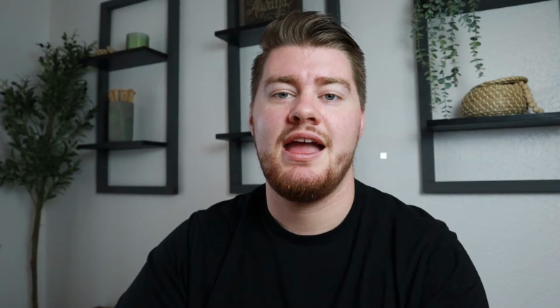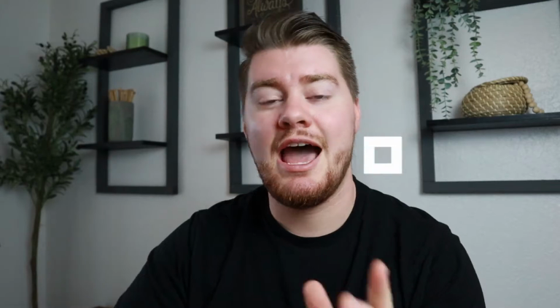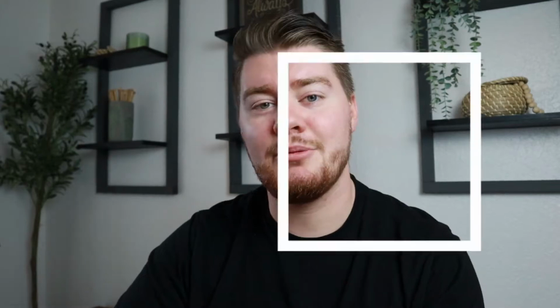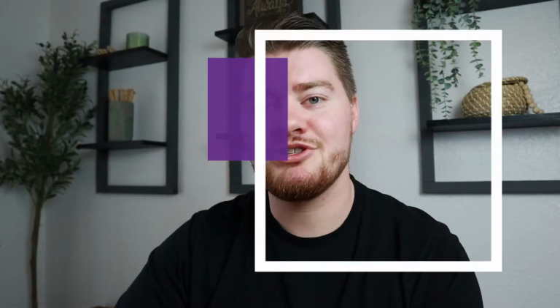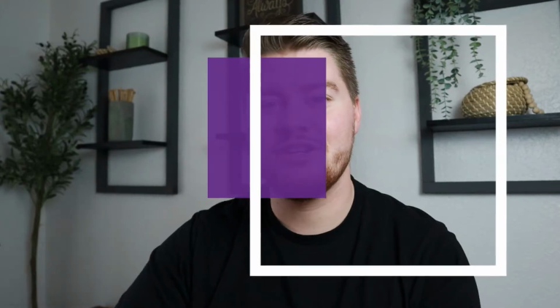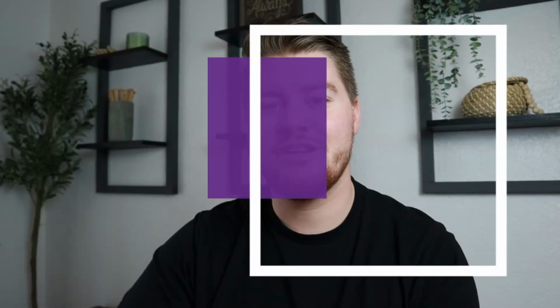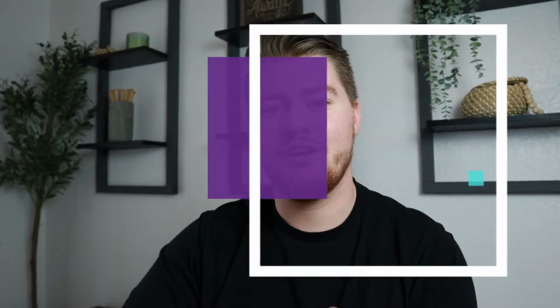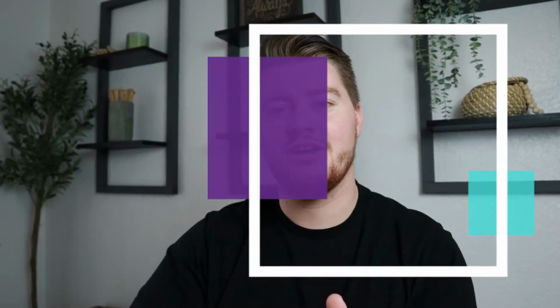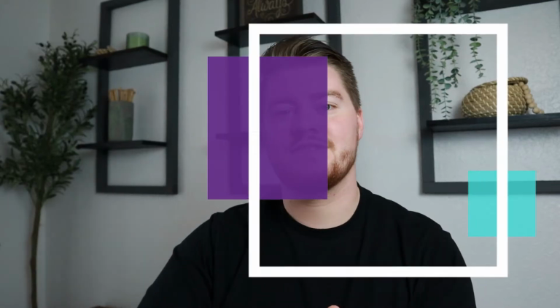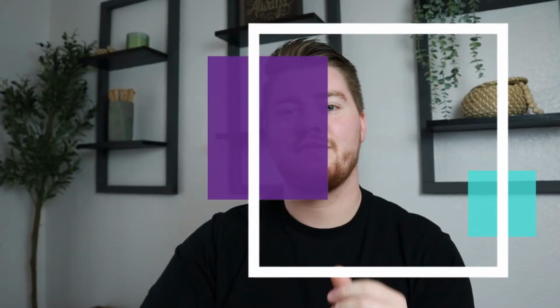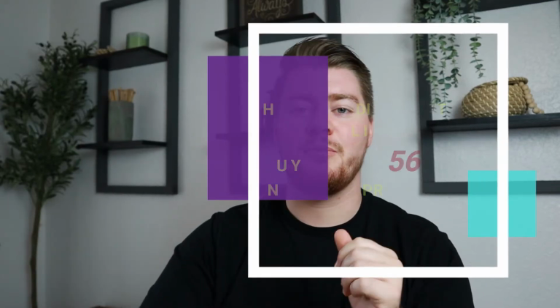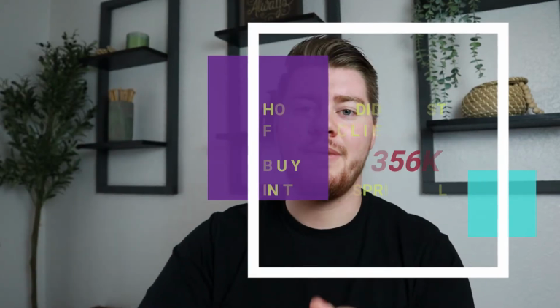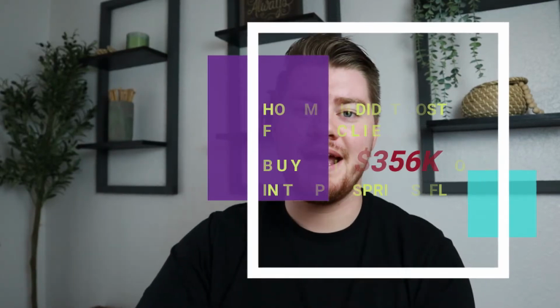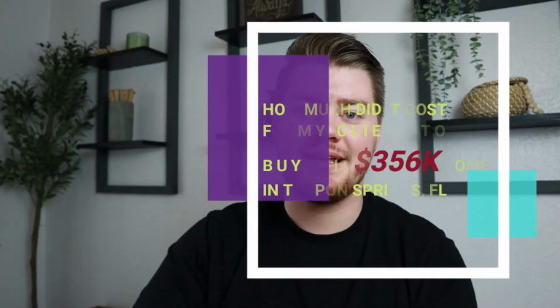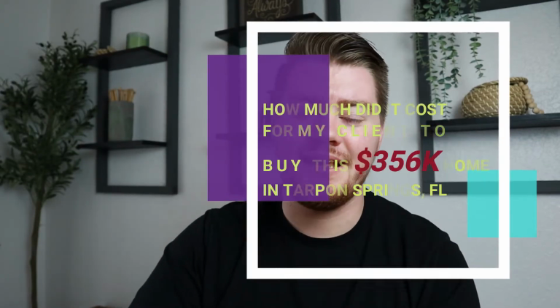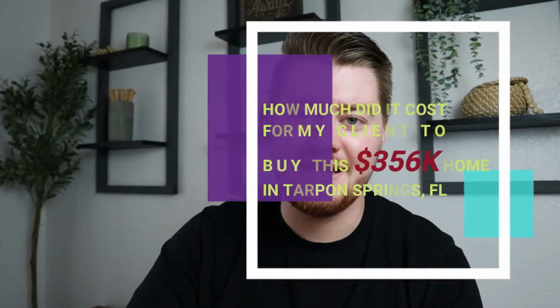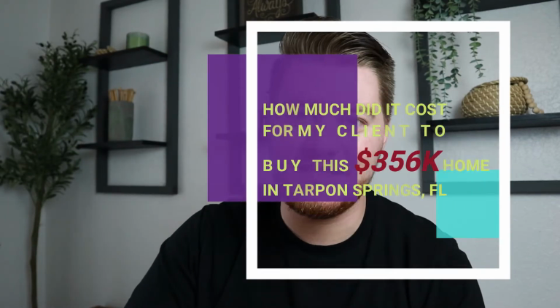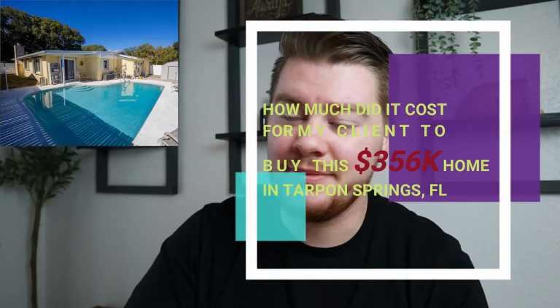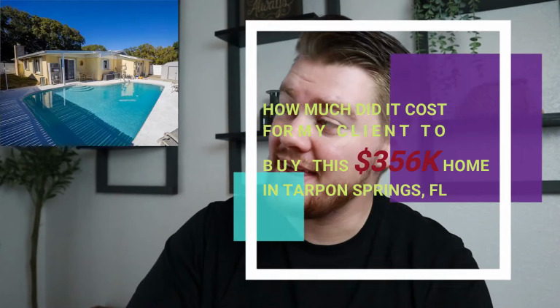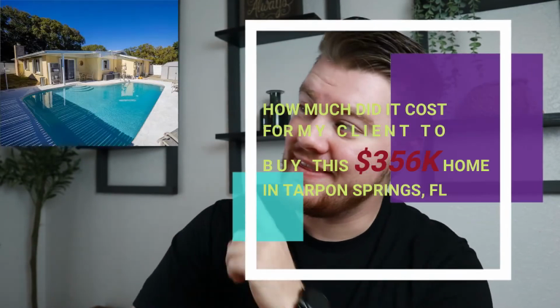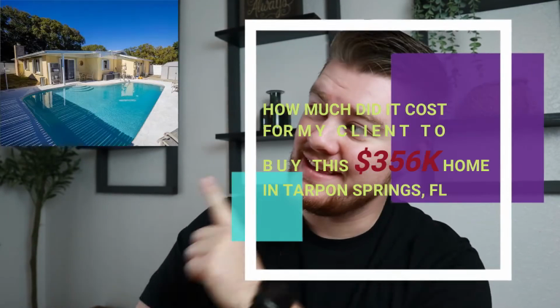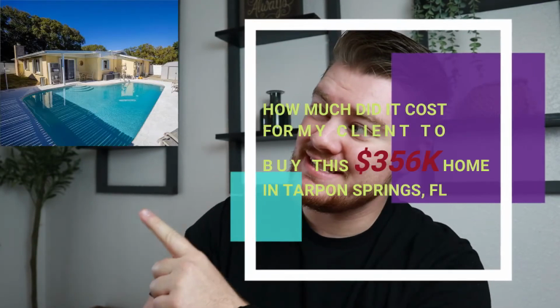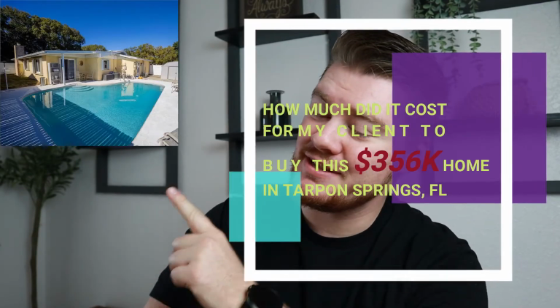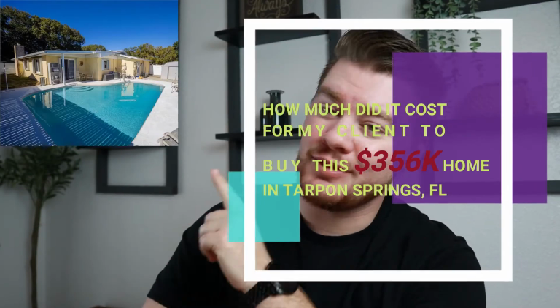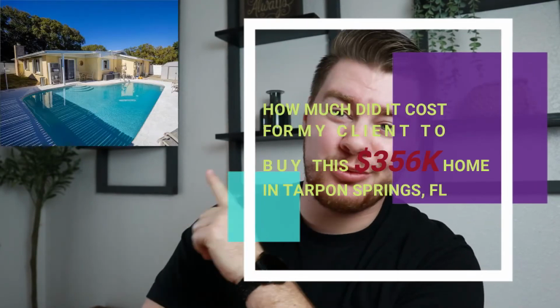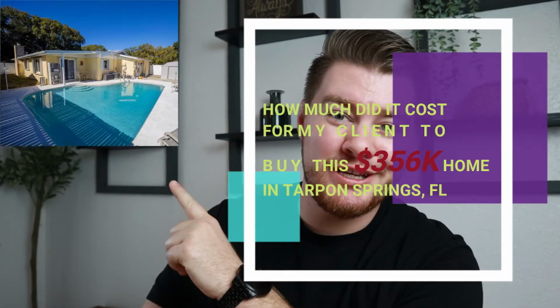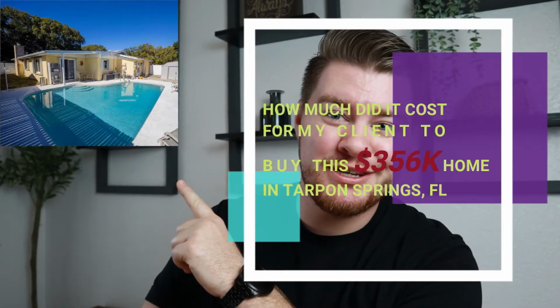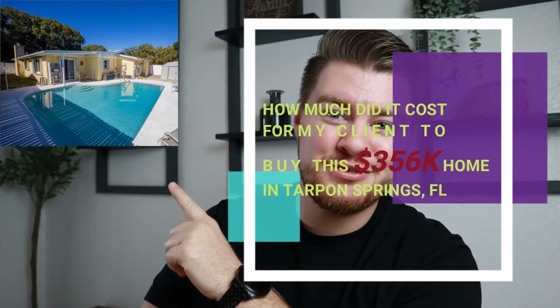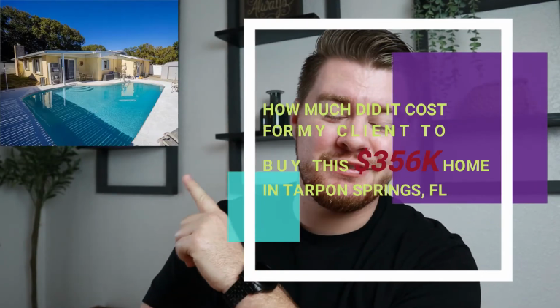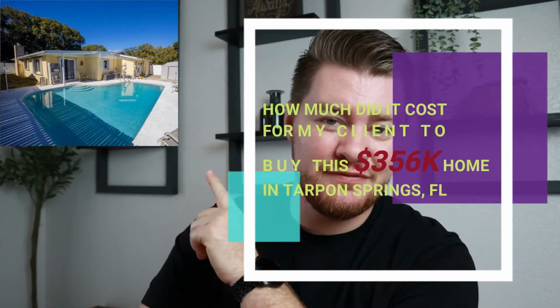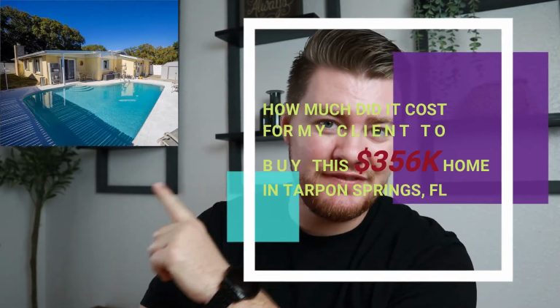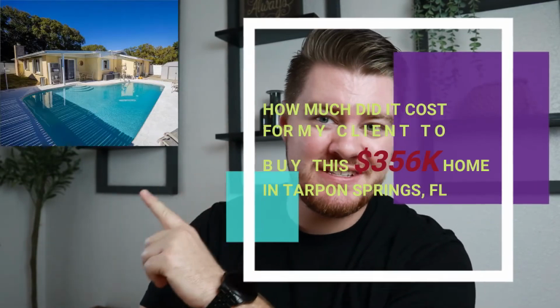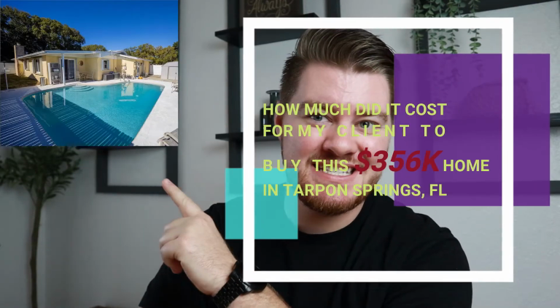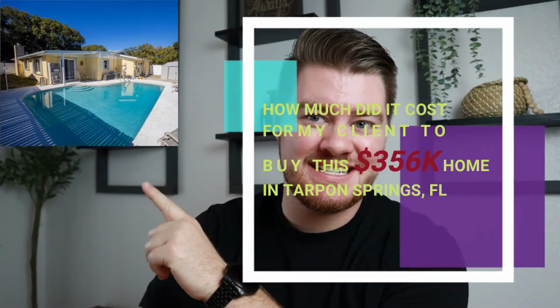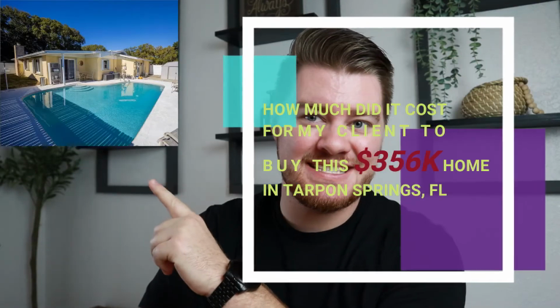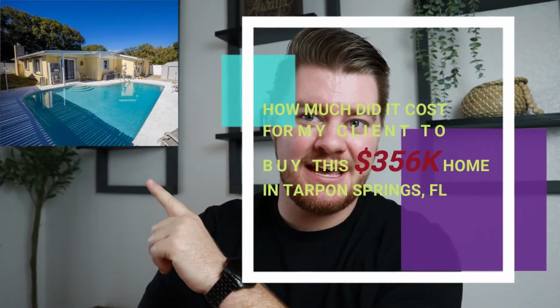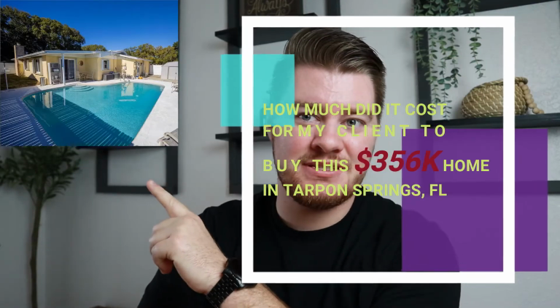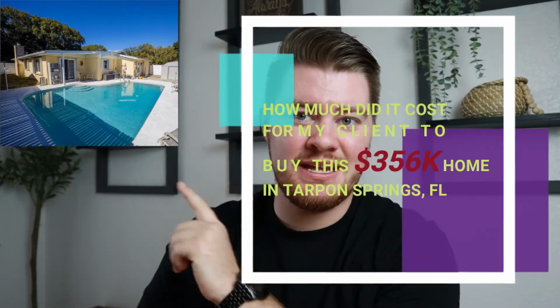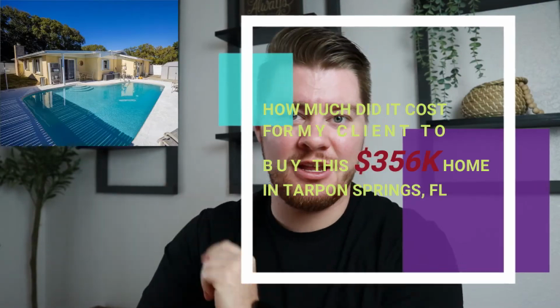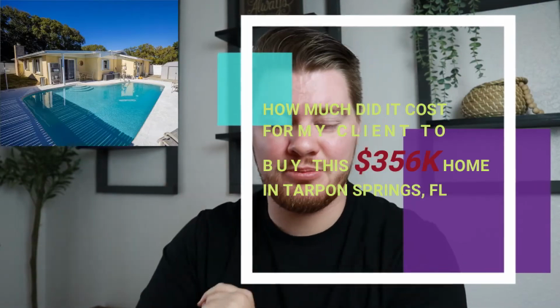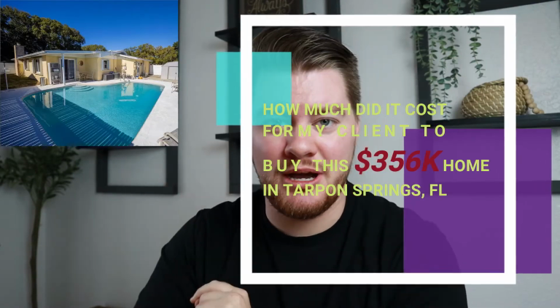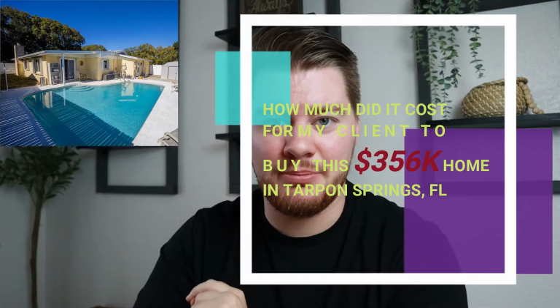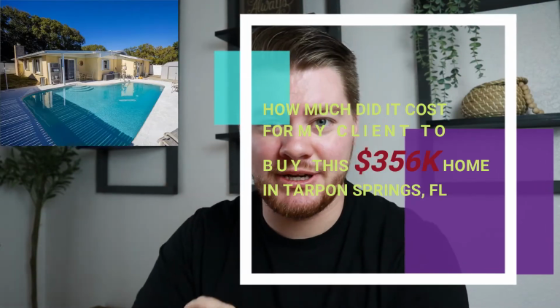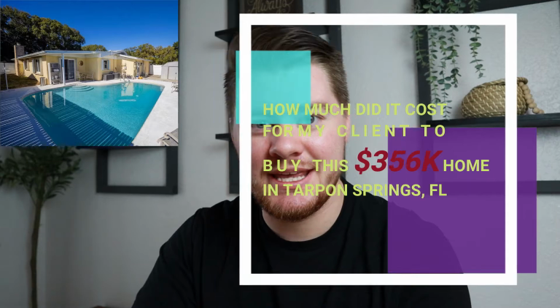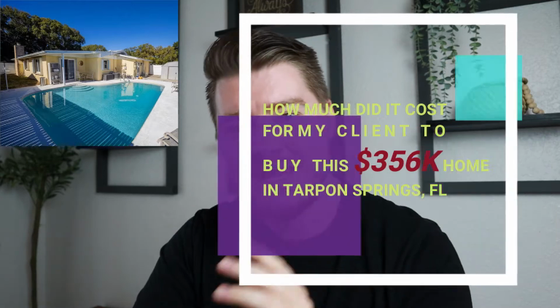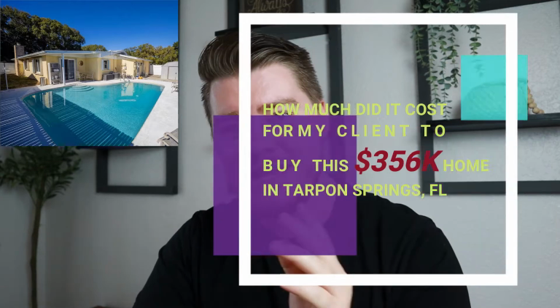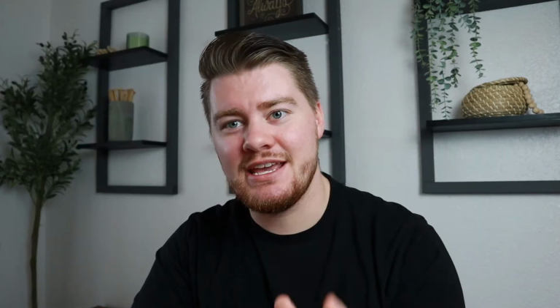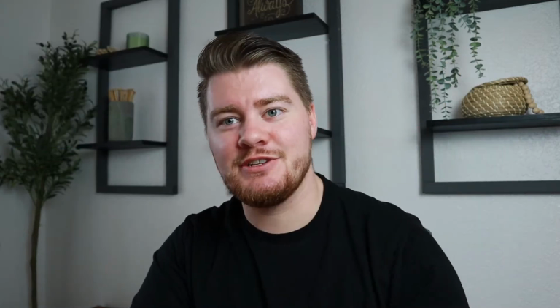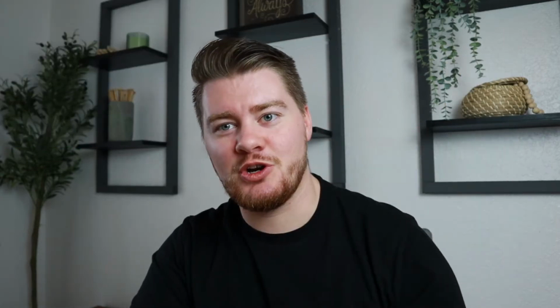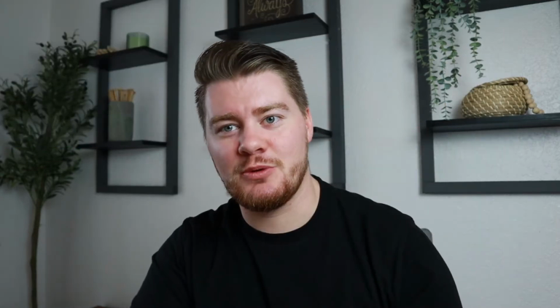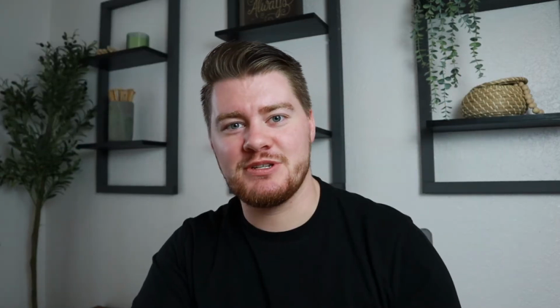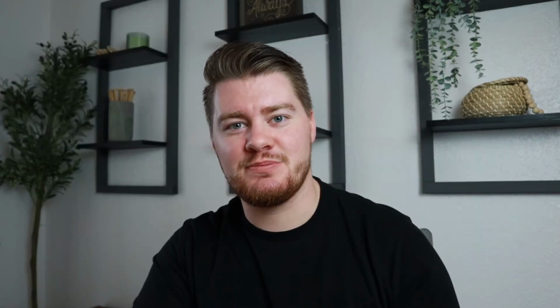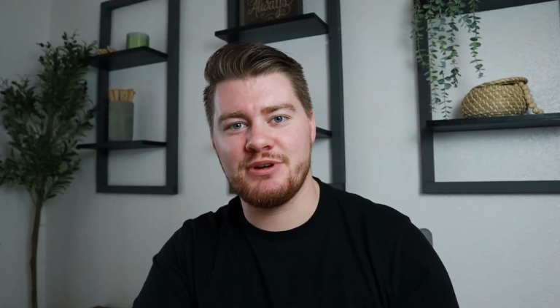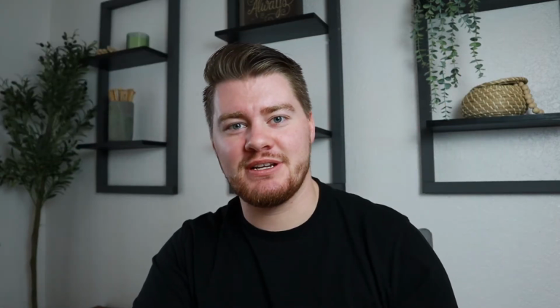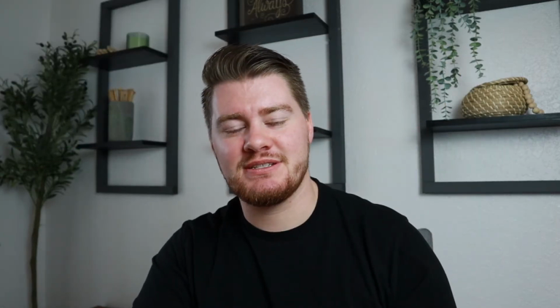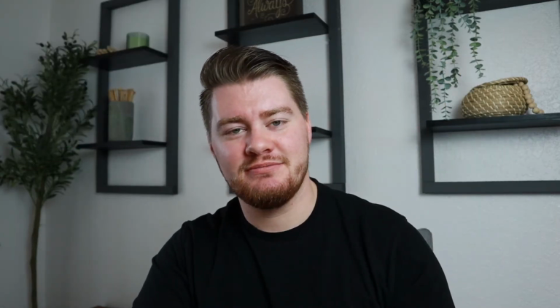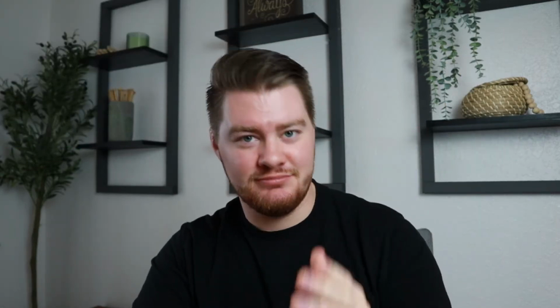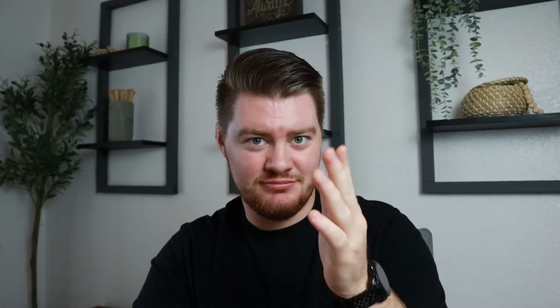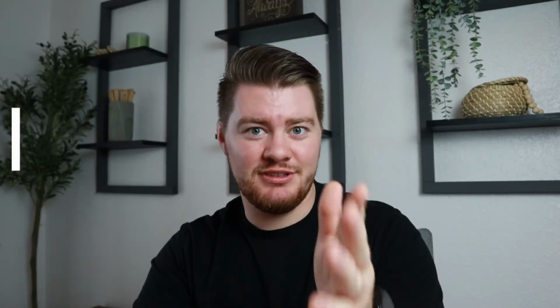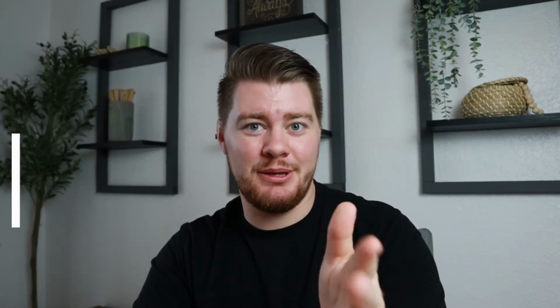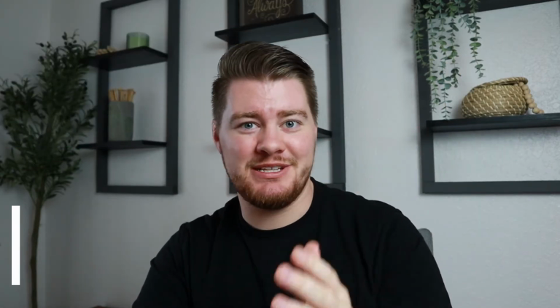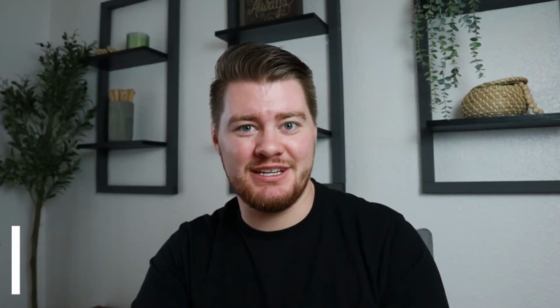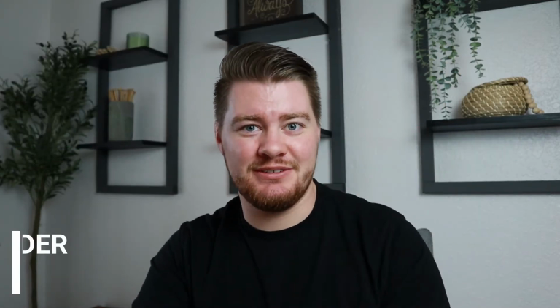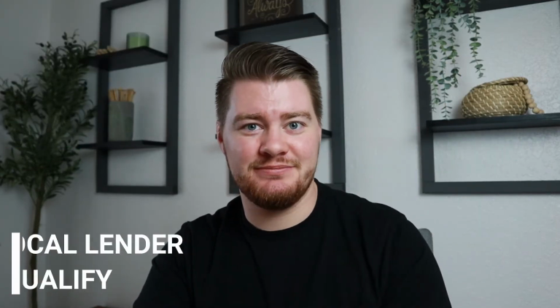How much did it cost for my client to buy this $356,000 property in Tarpon Springs? Let me tell you.